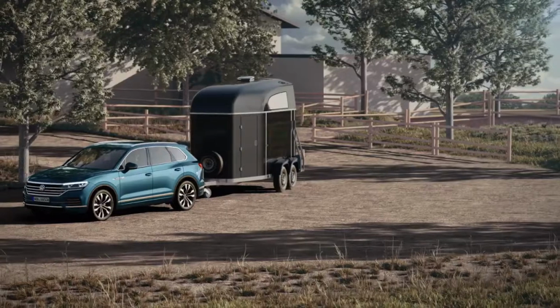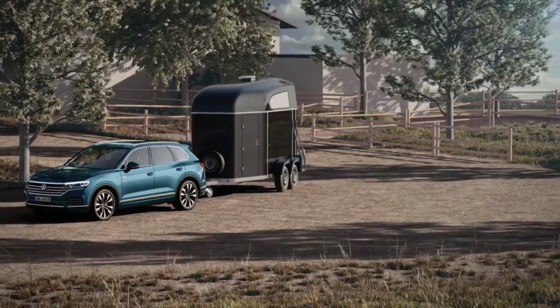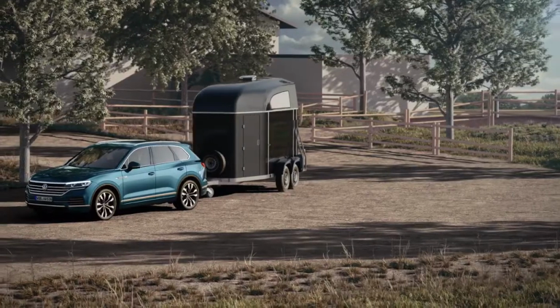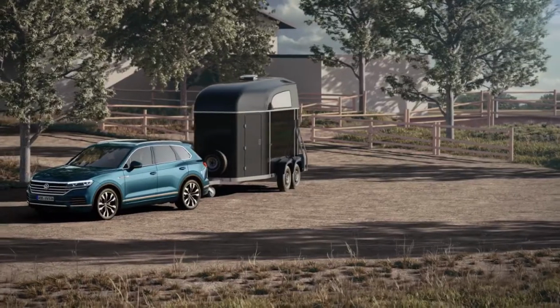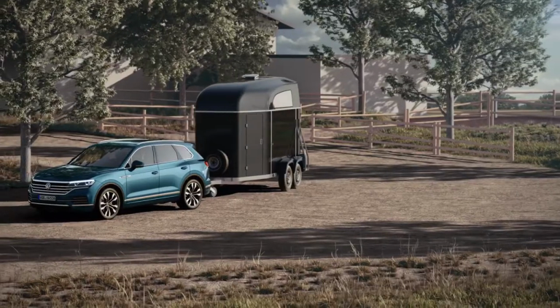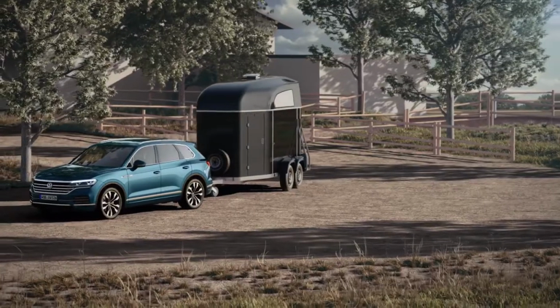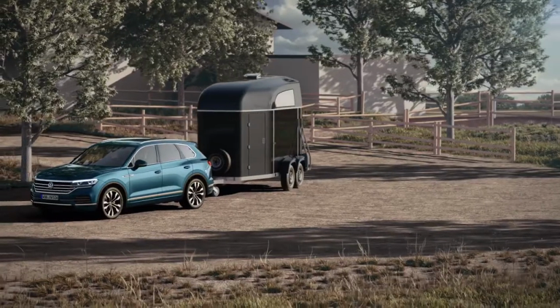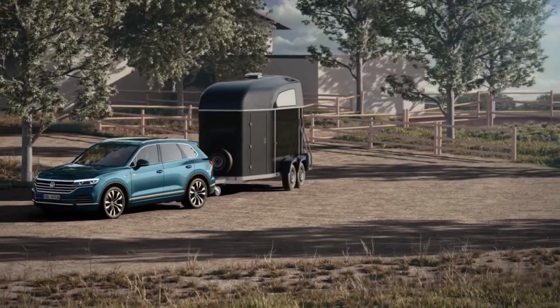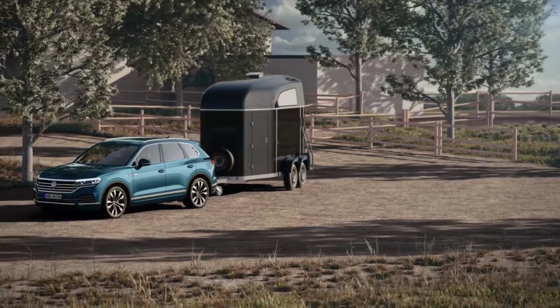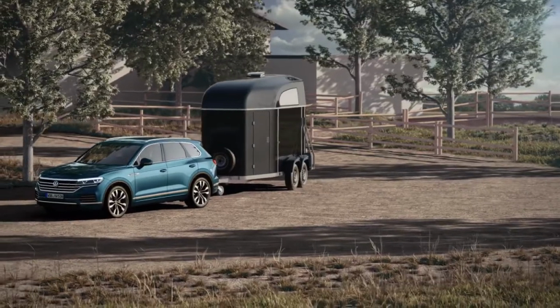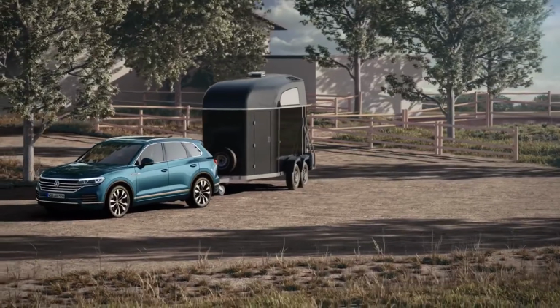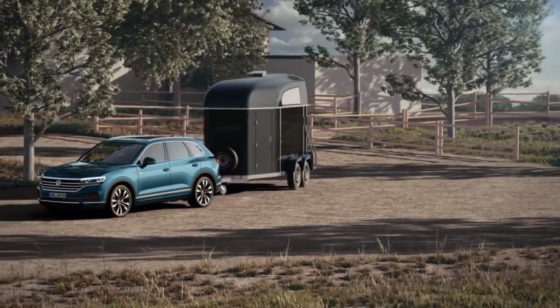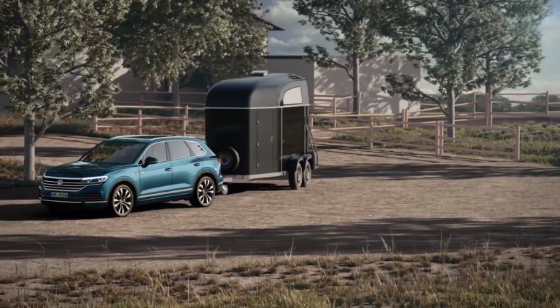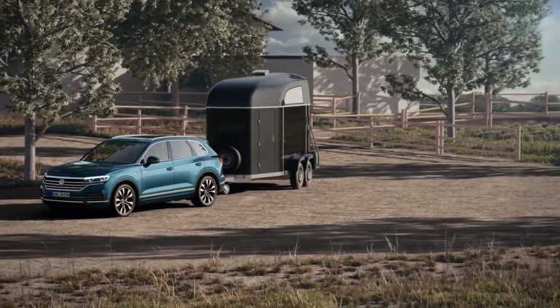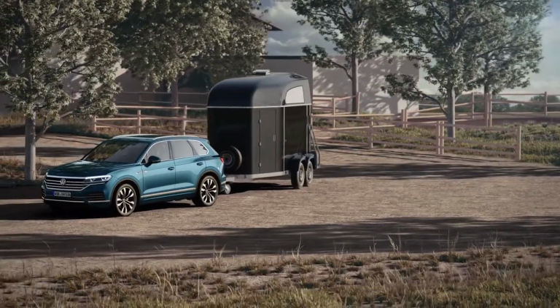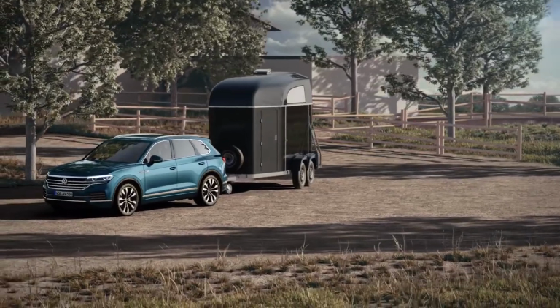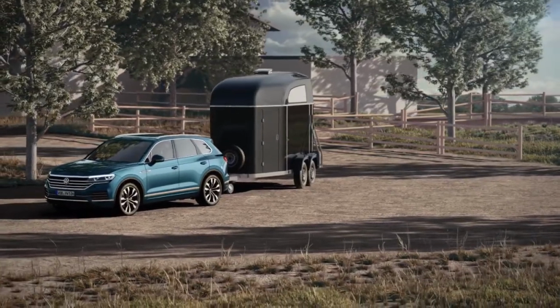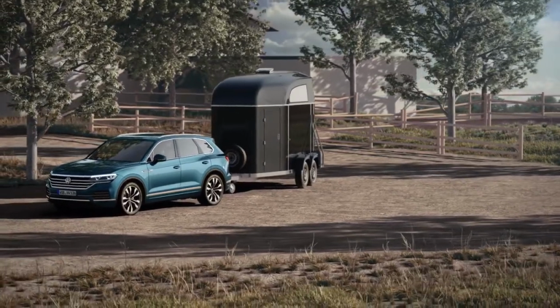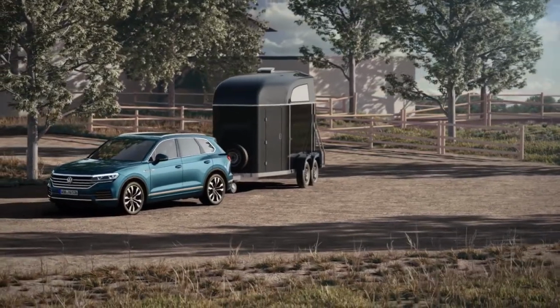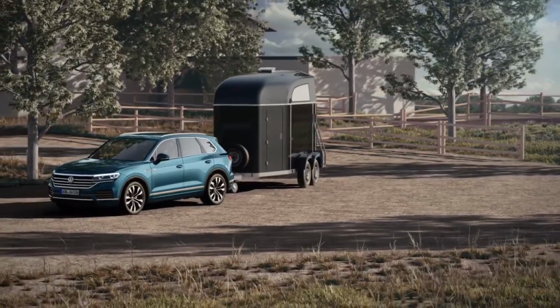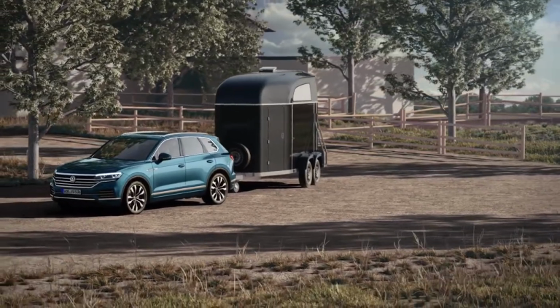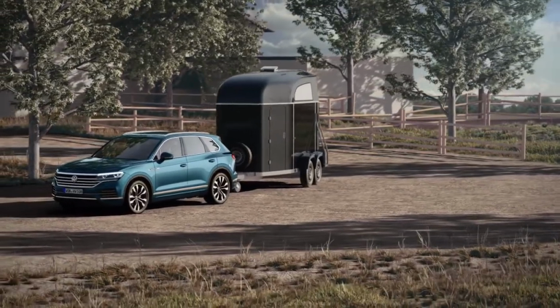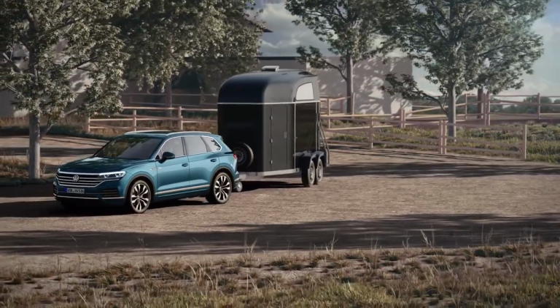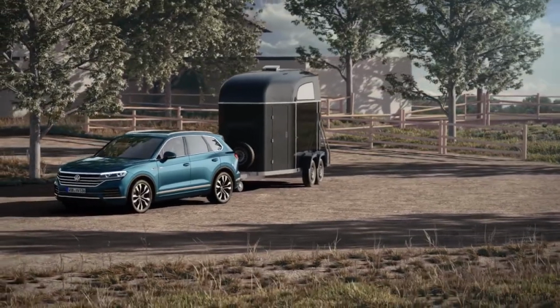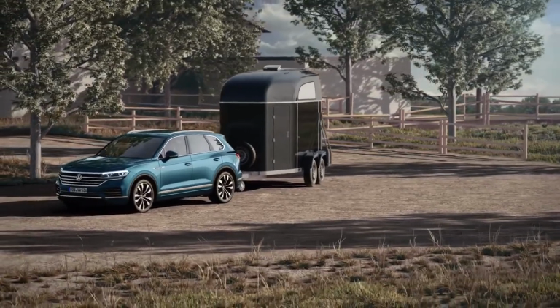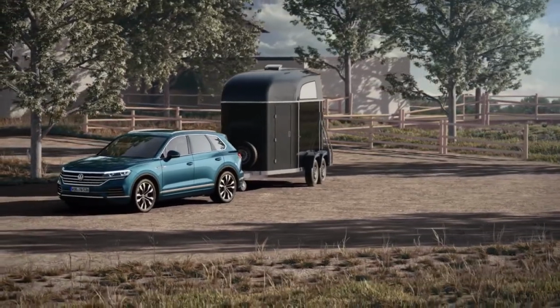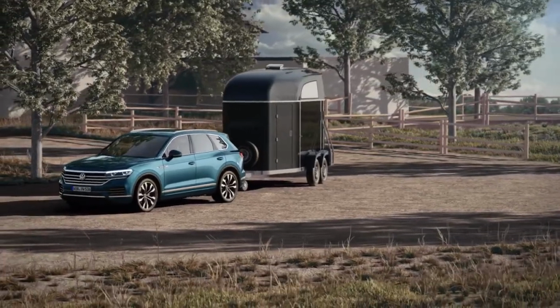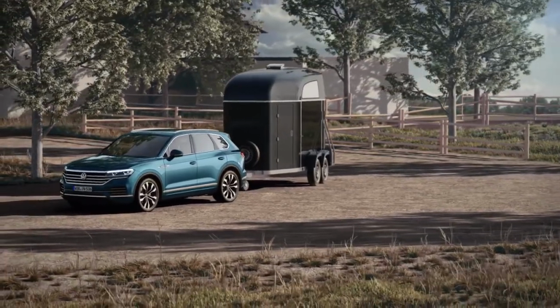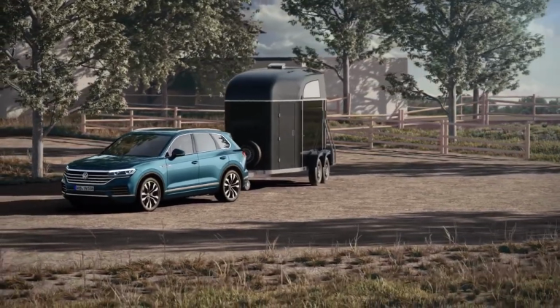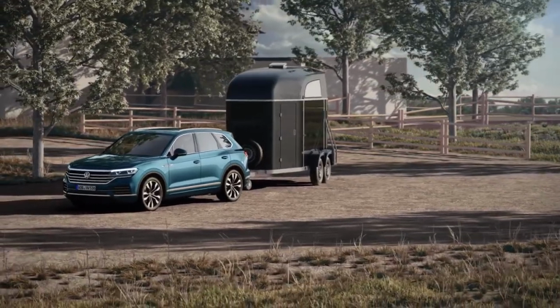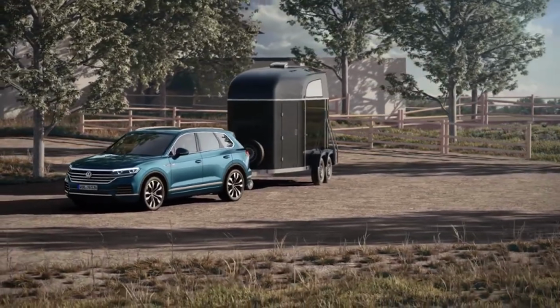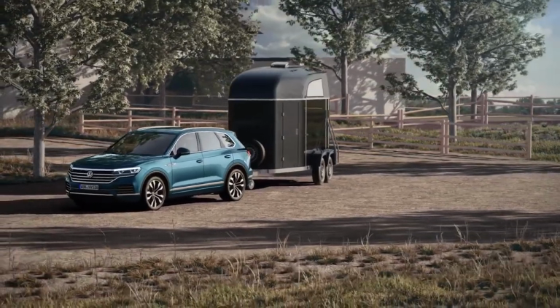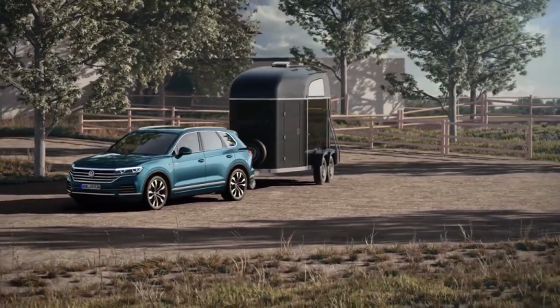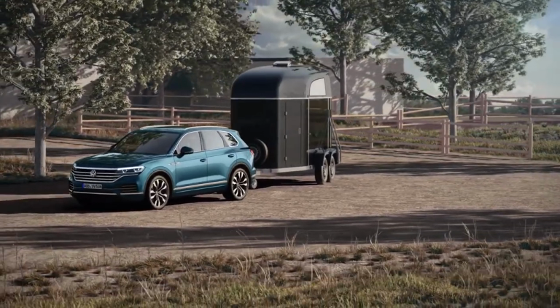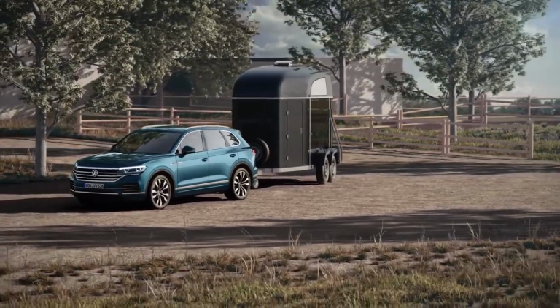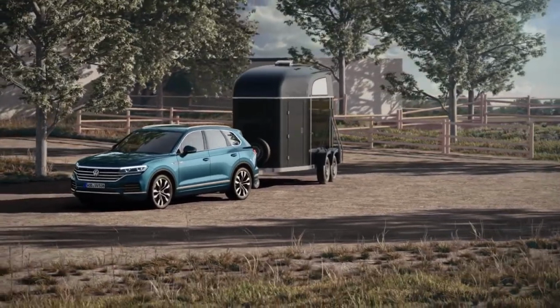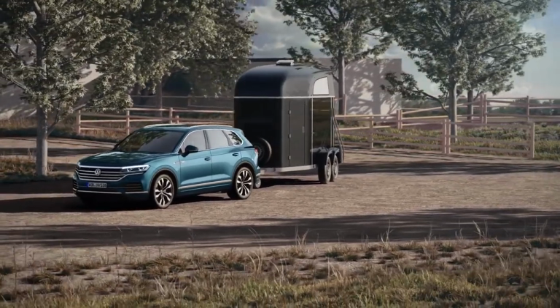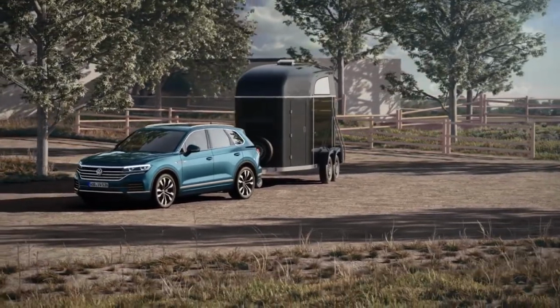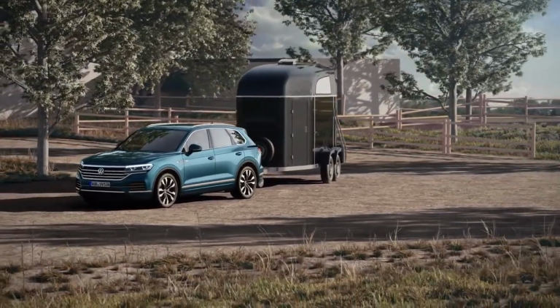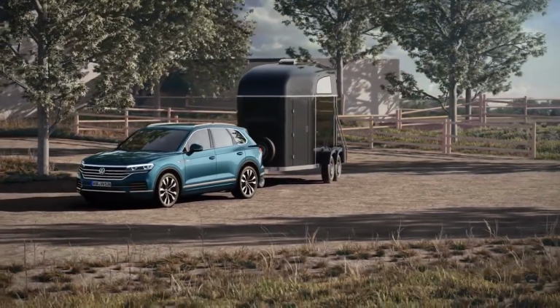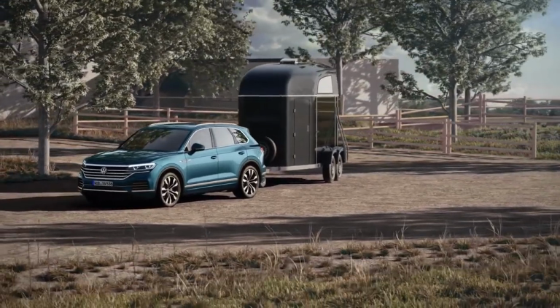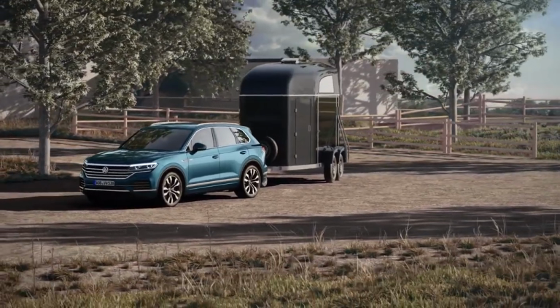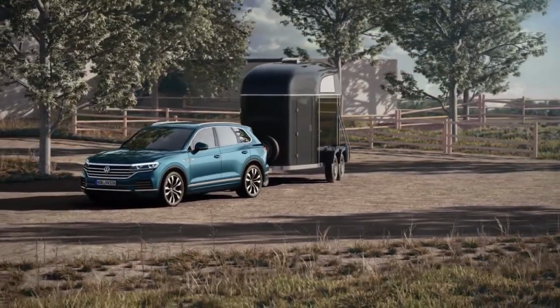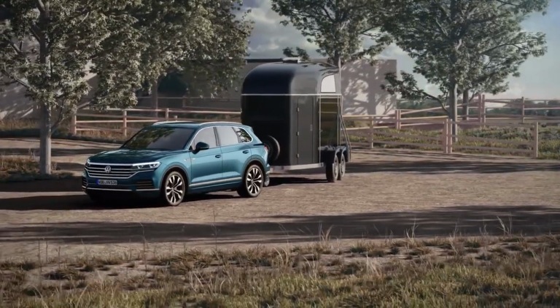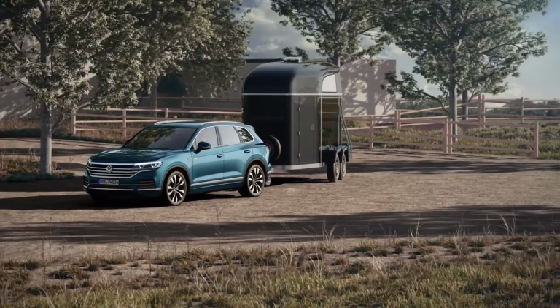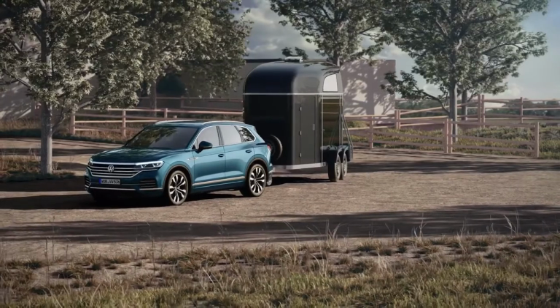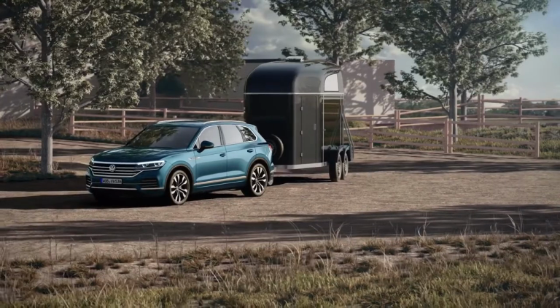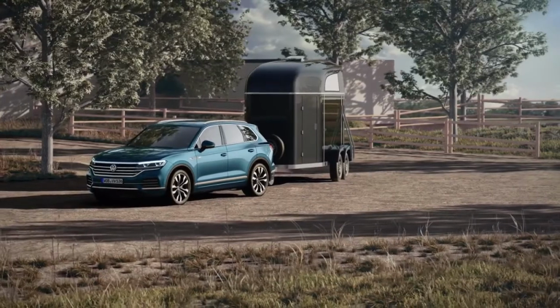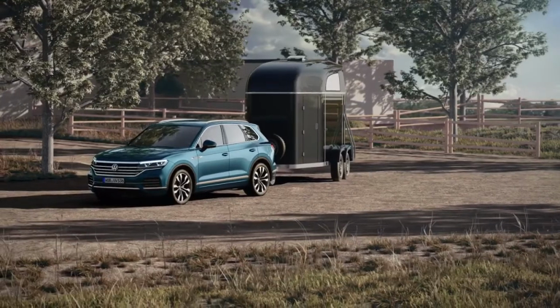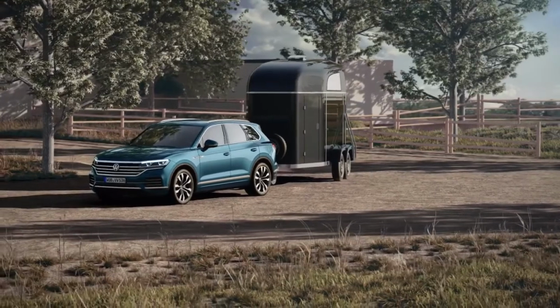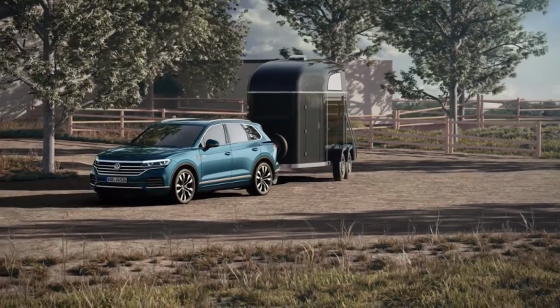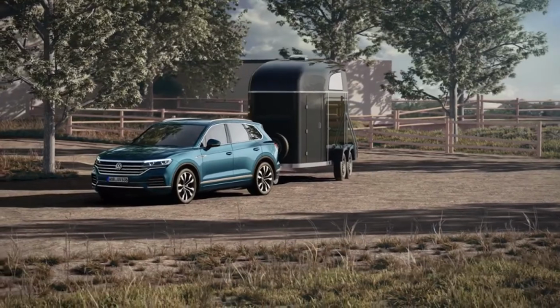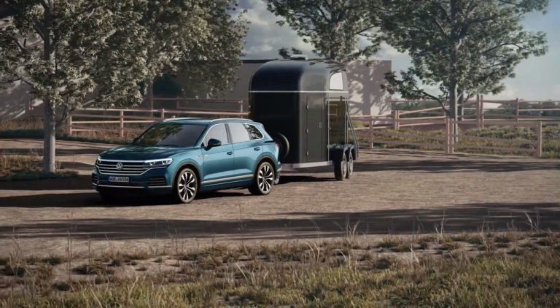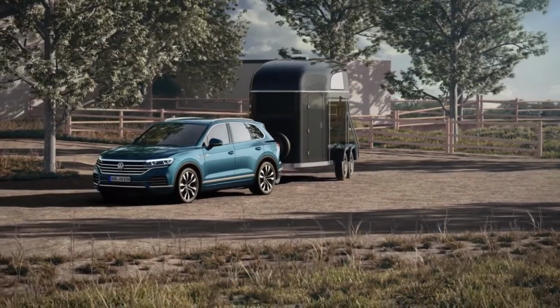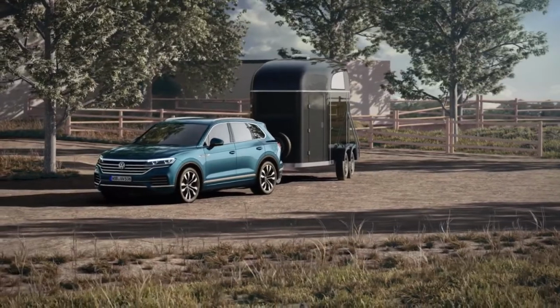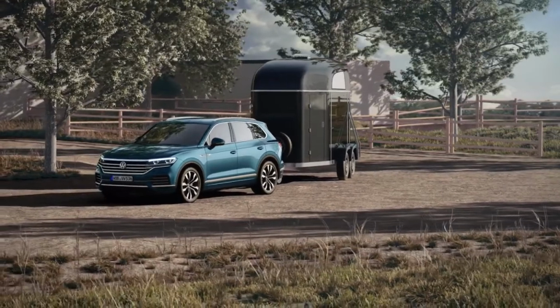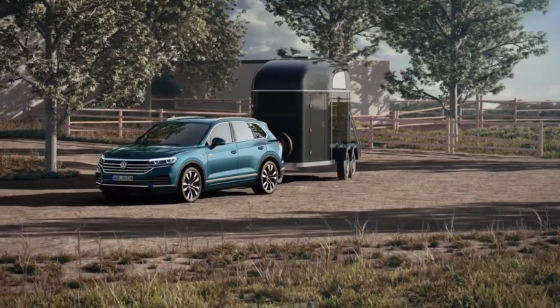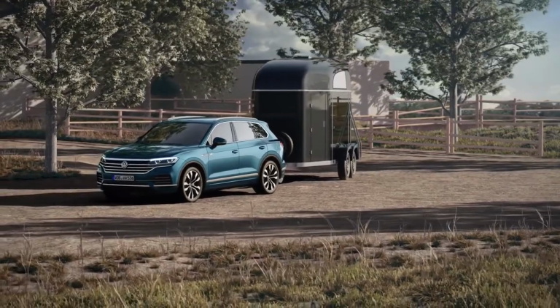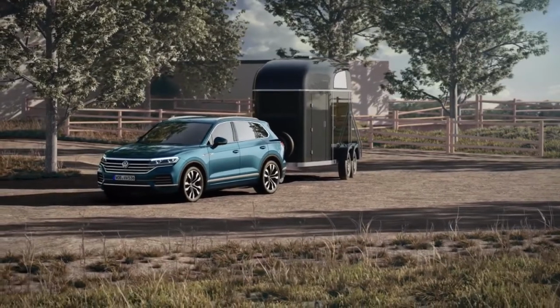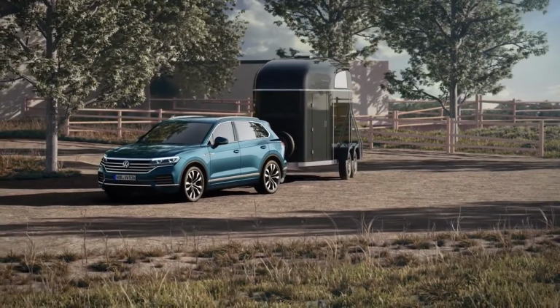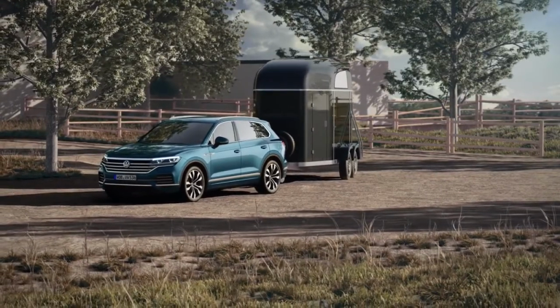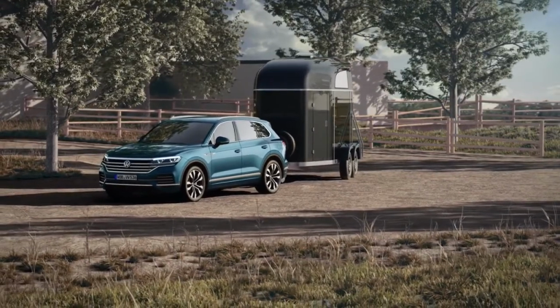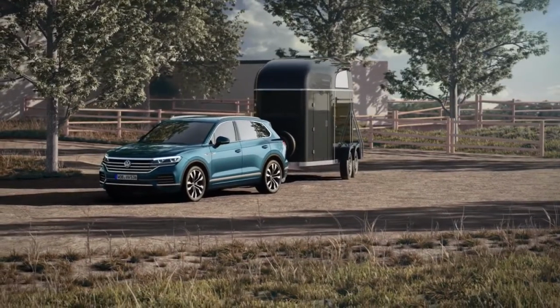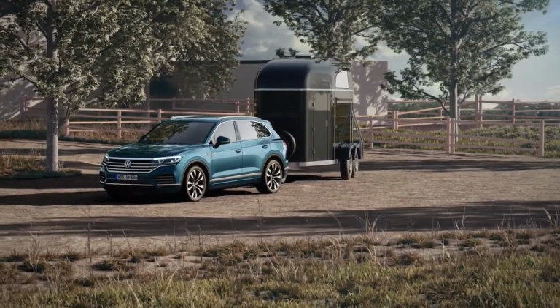Maneuvering with a trailer can take some learning, but doesn't have to. Thanks to Trailer Assist, Volkswagen's towing assistance system.